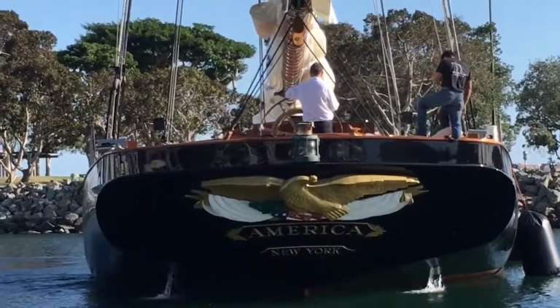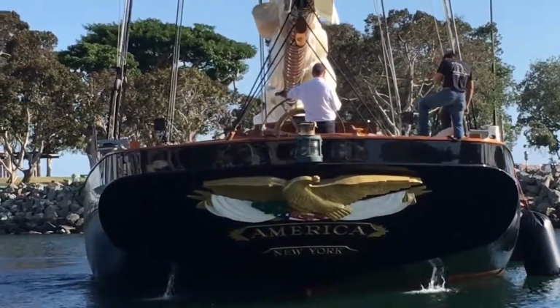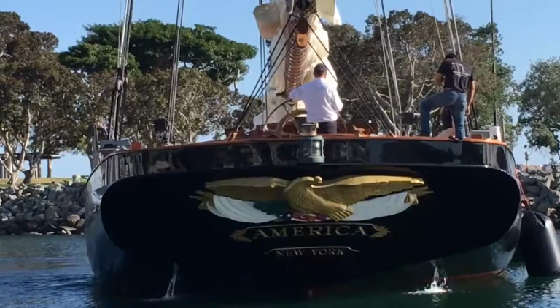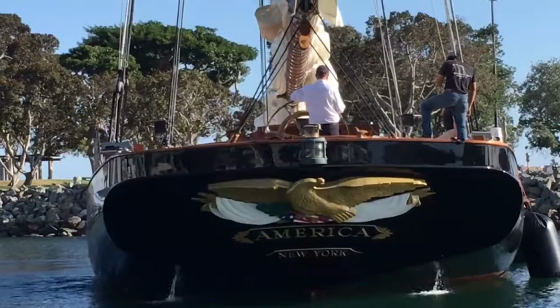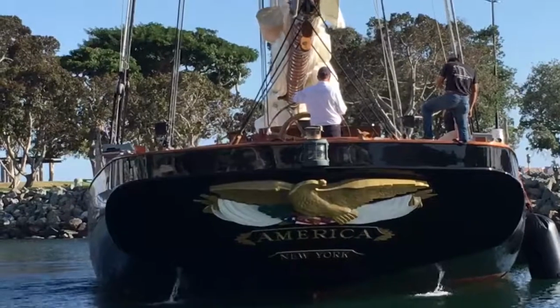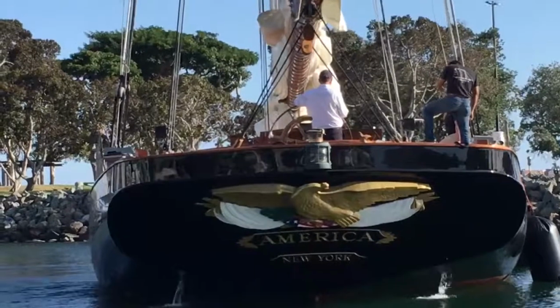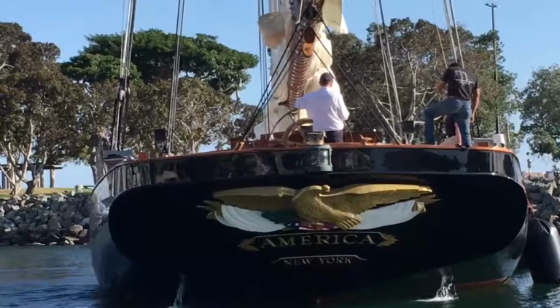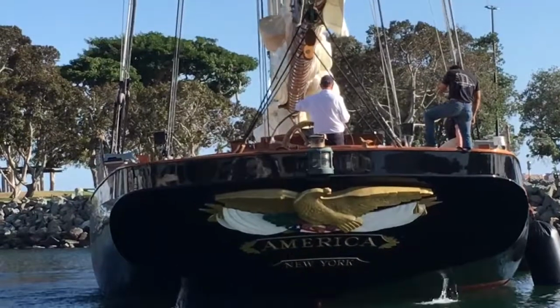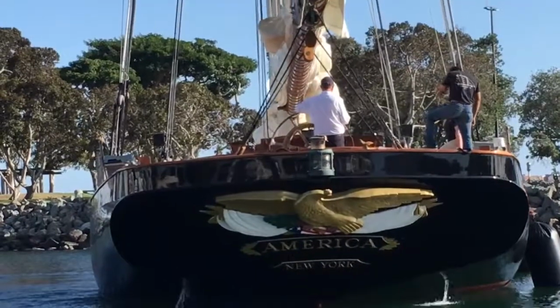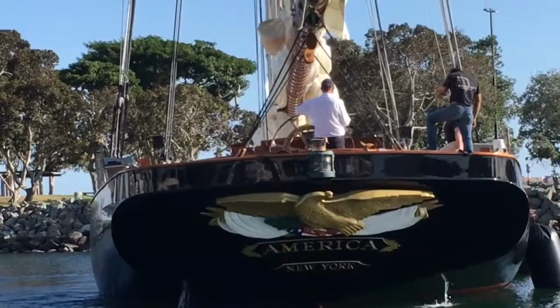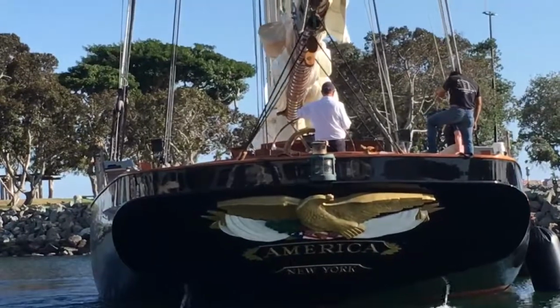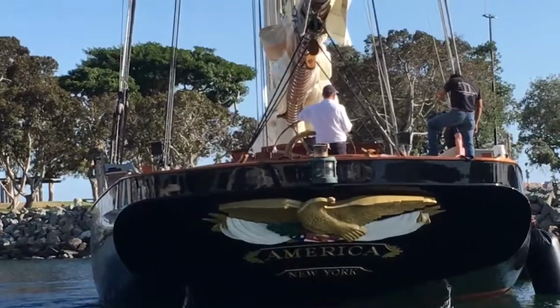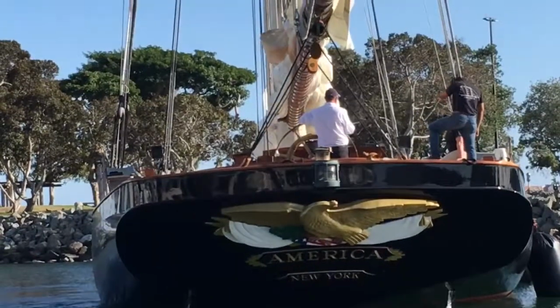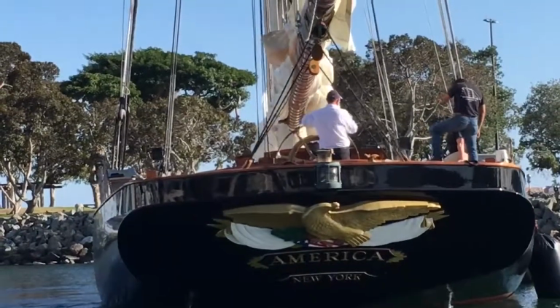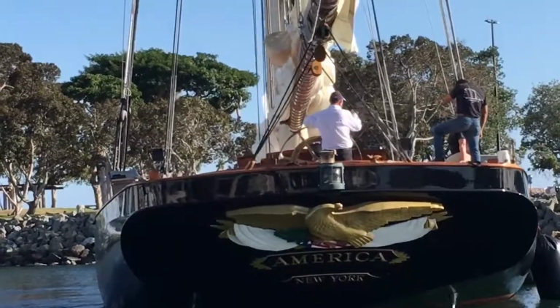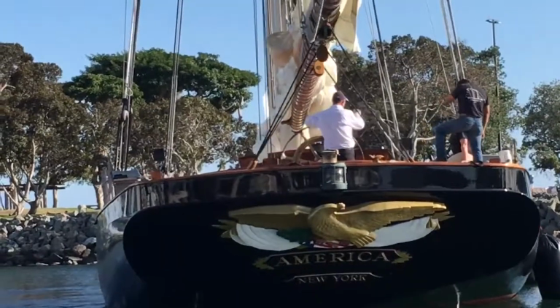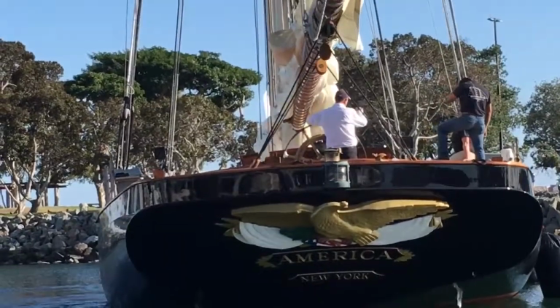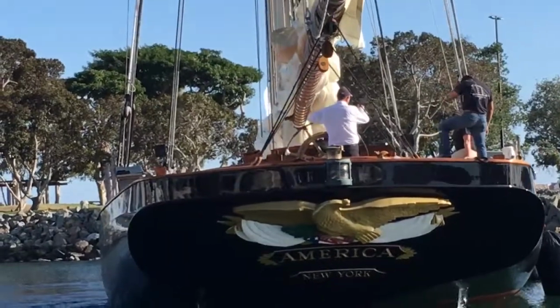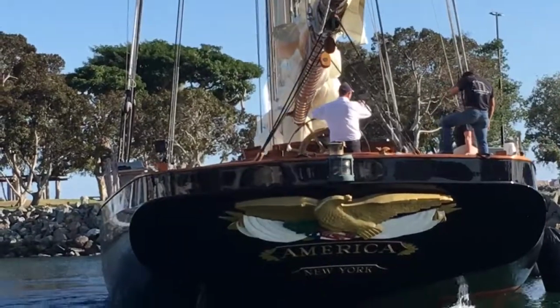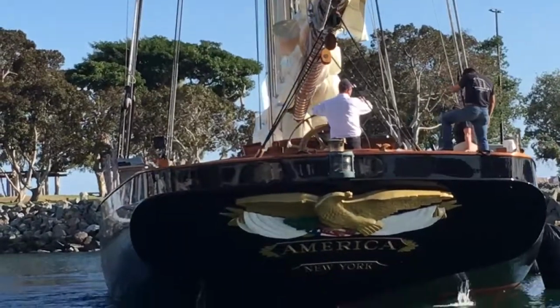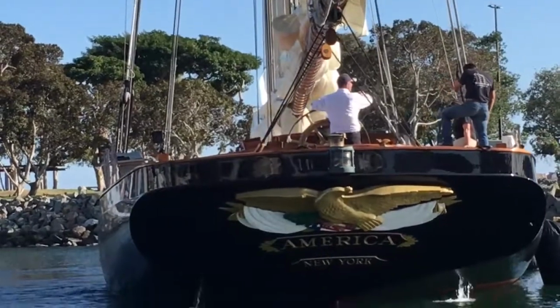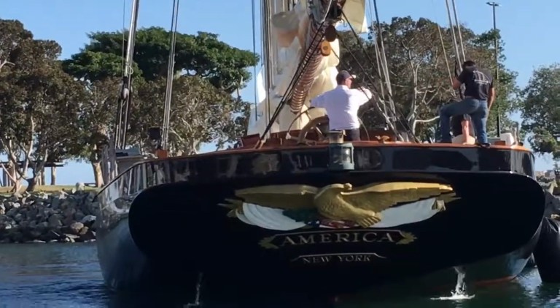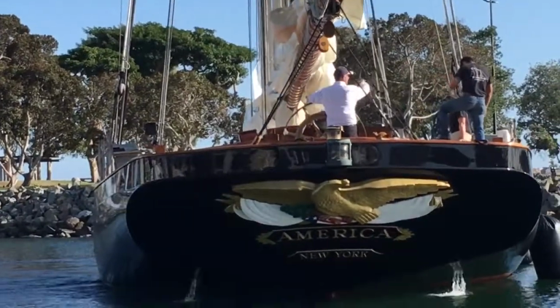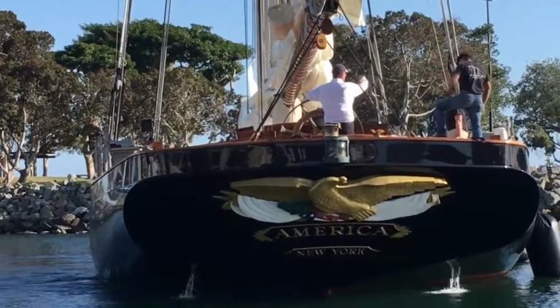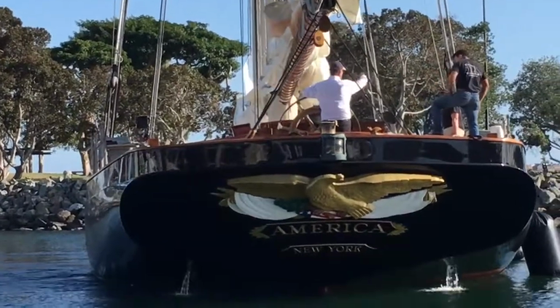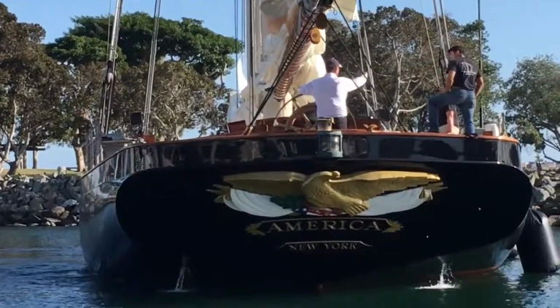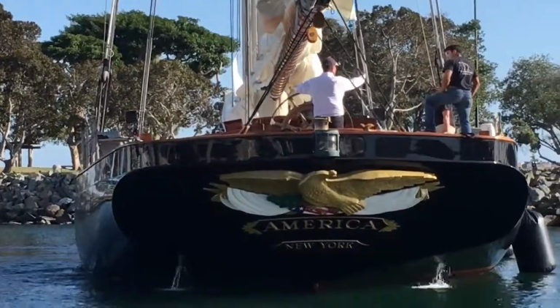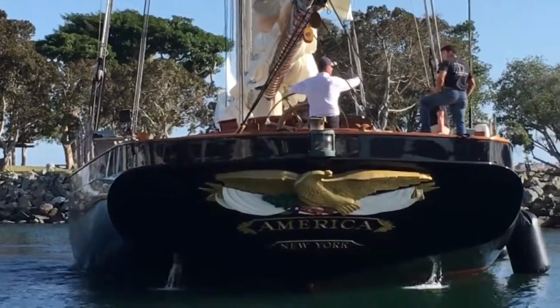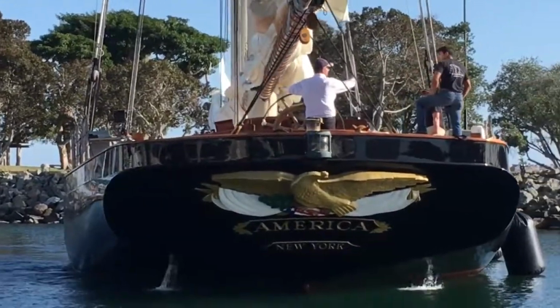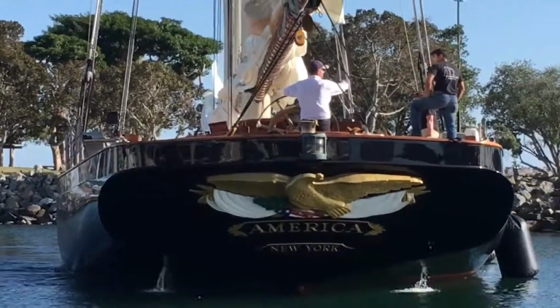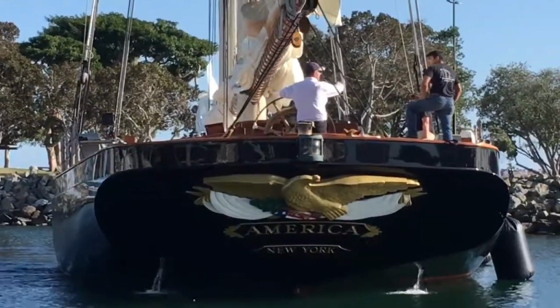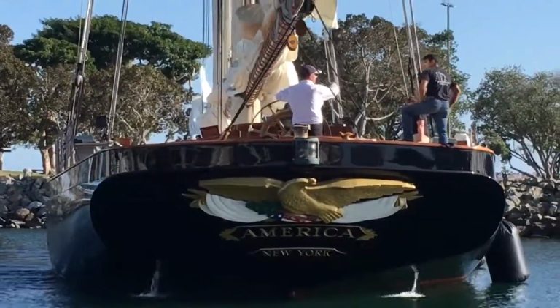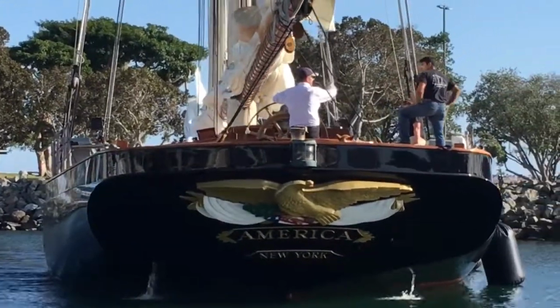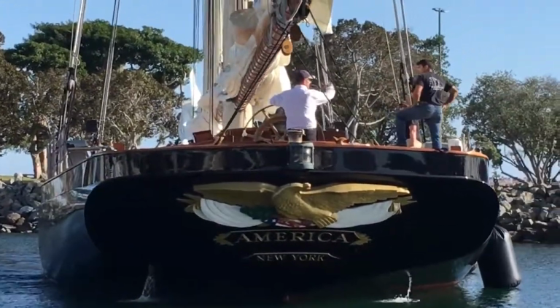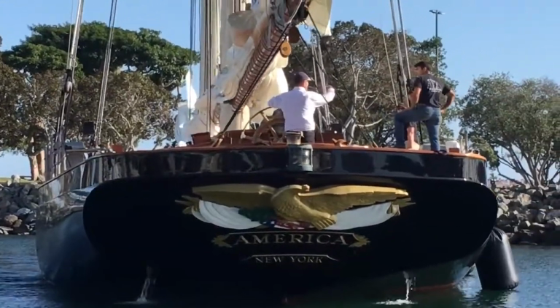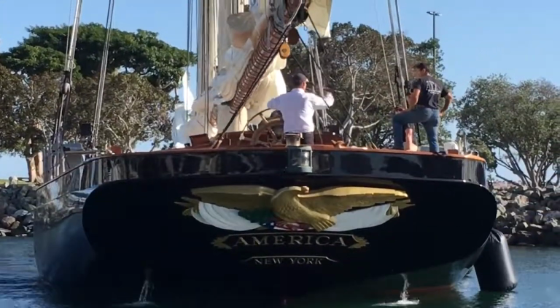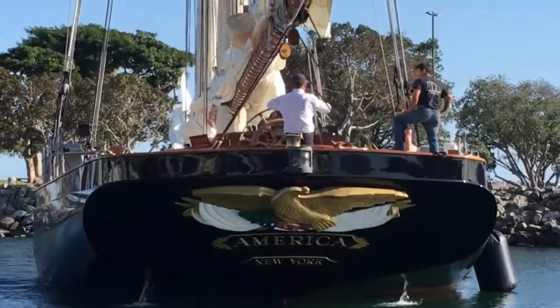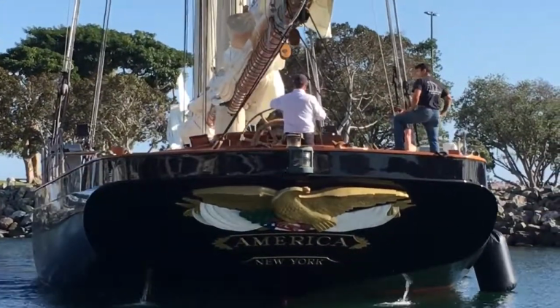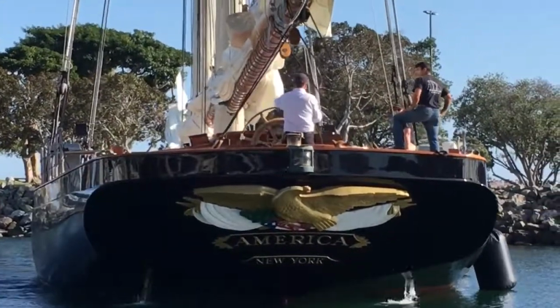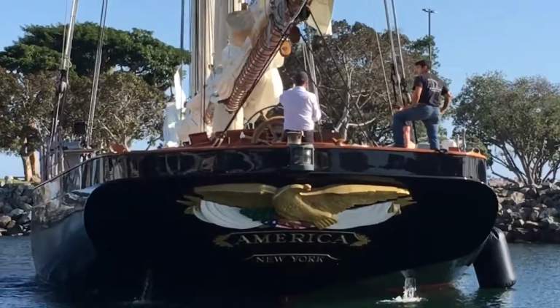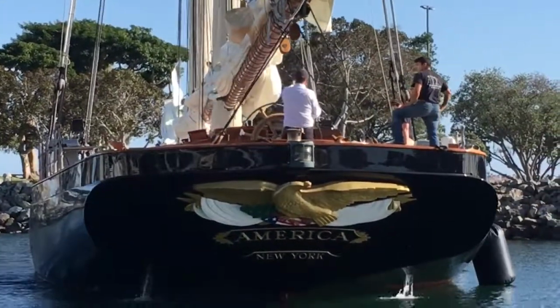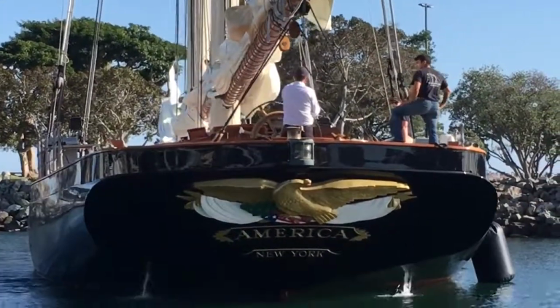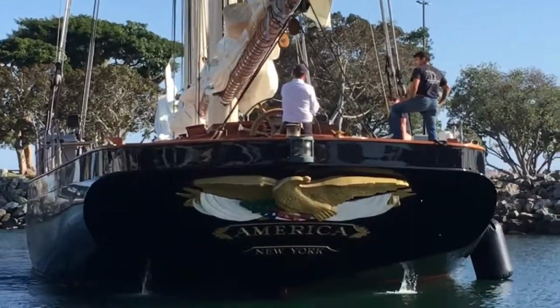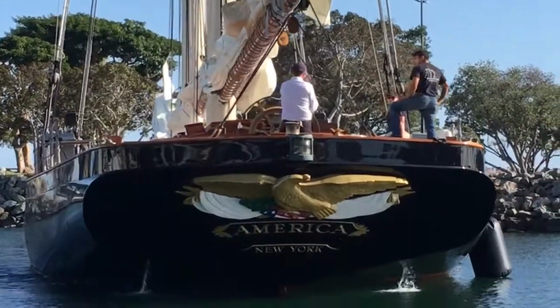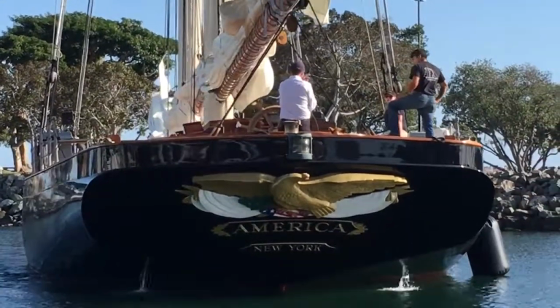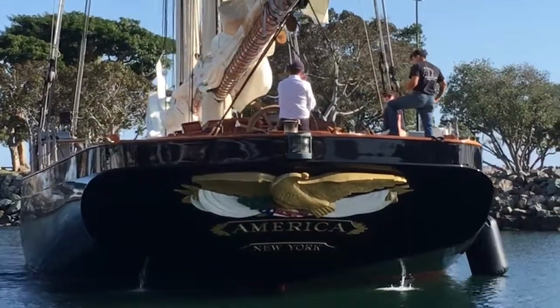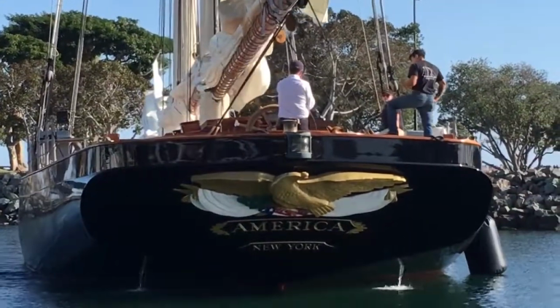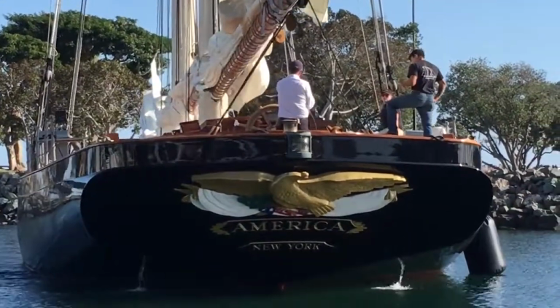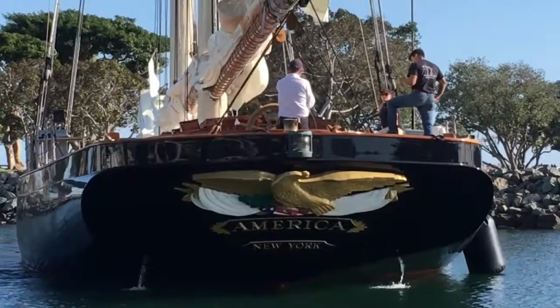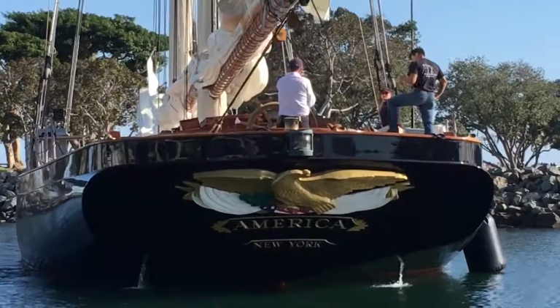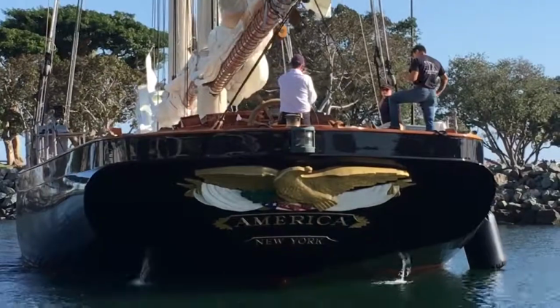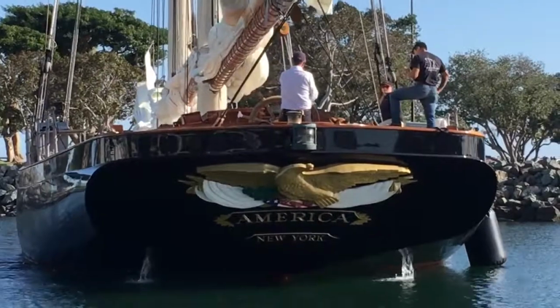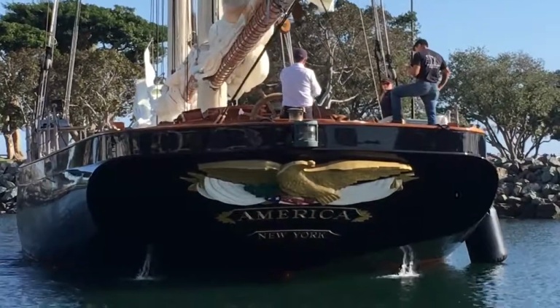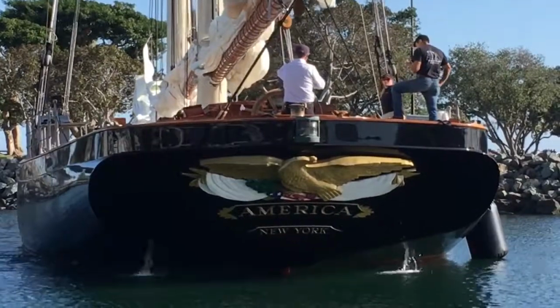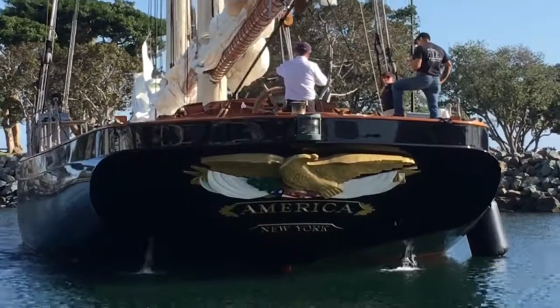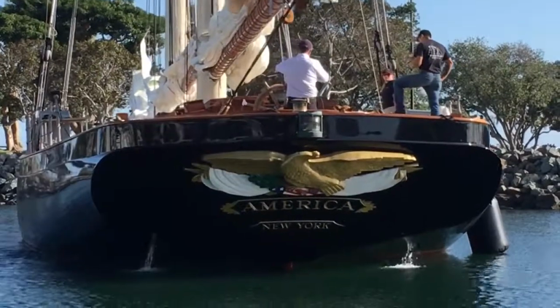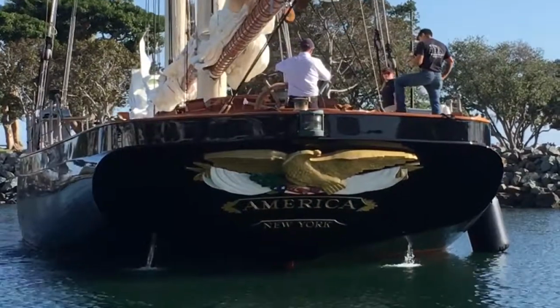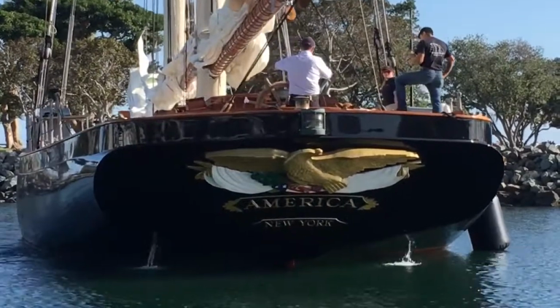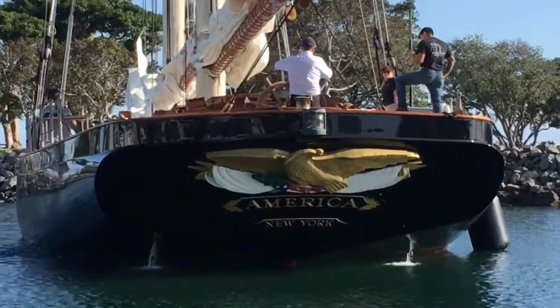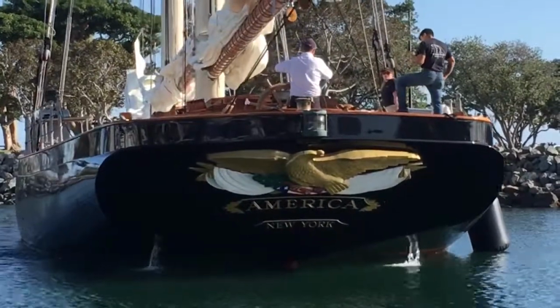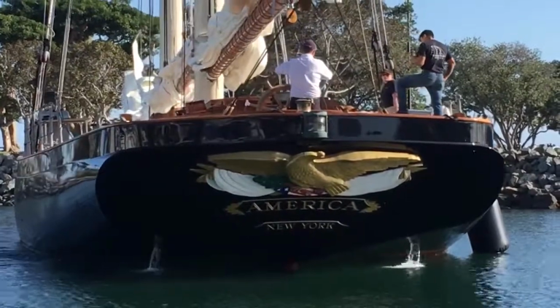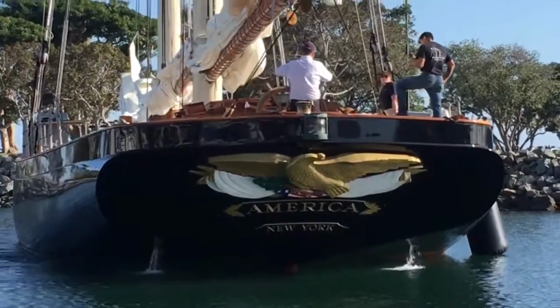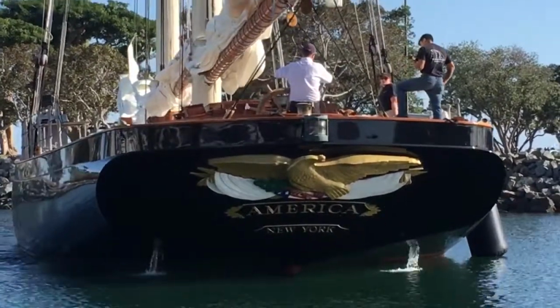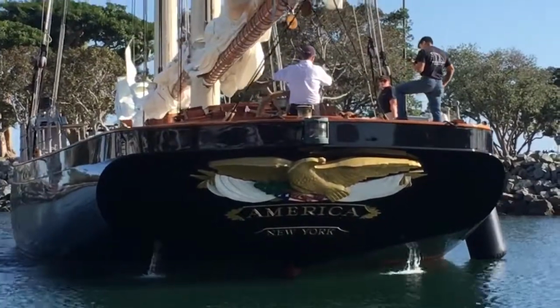Big yacht to get into this tiny little marina. This is the America with next level sailing in San Diego.